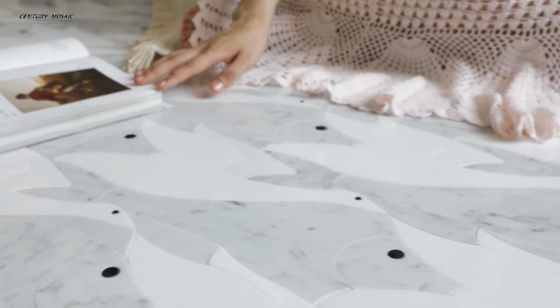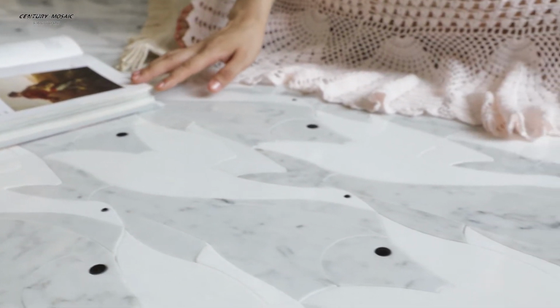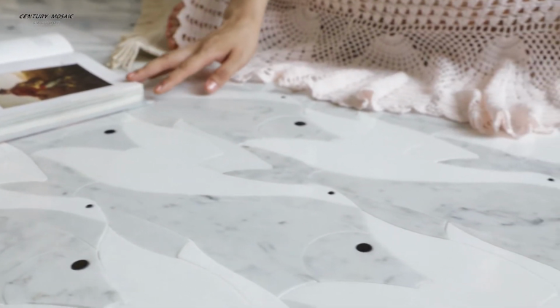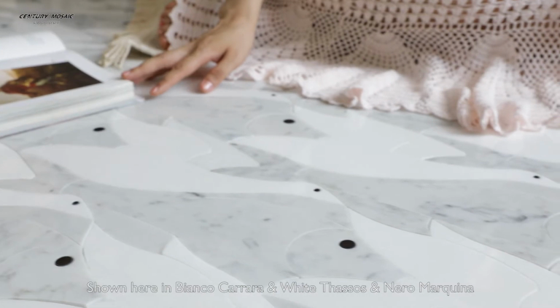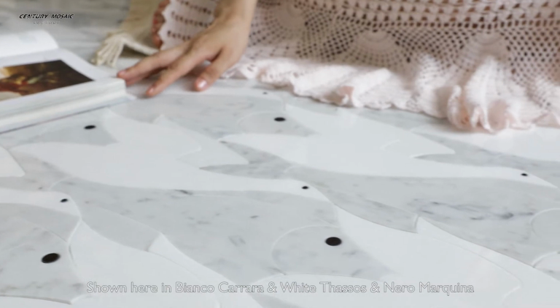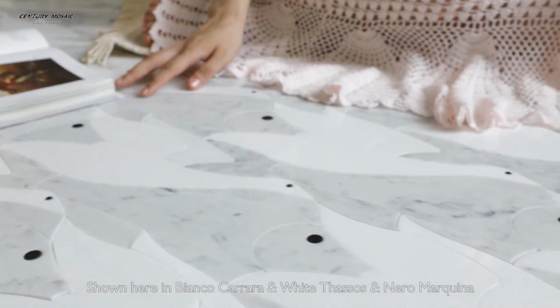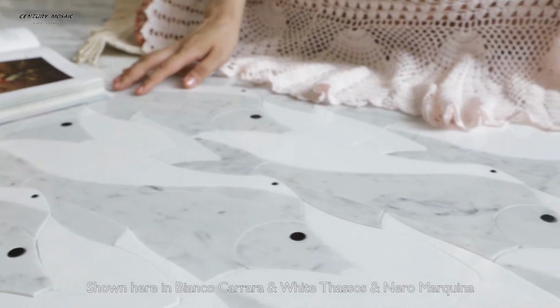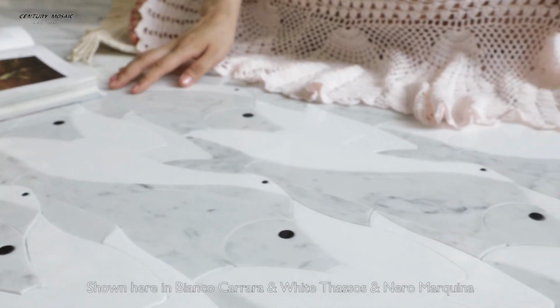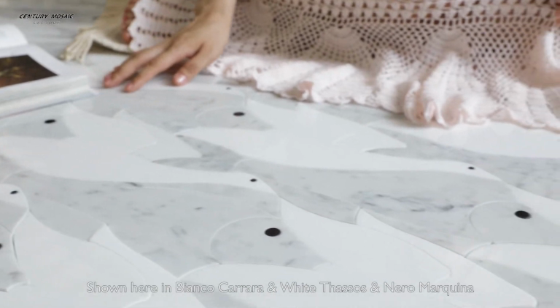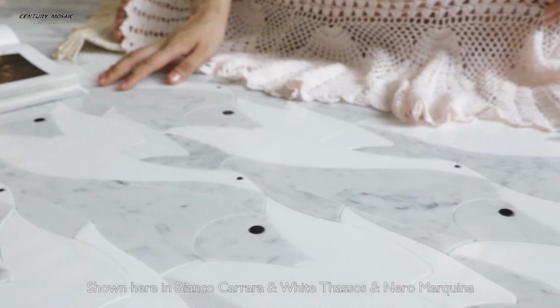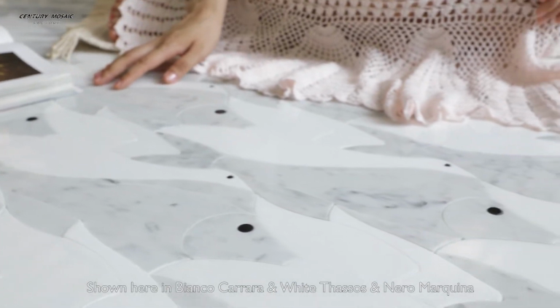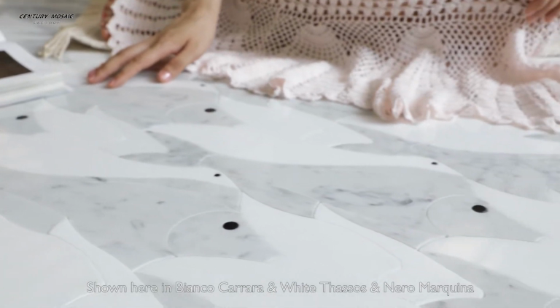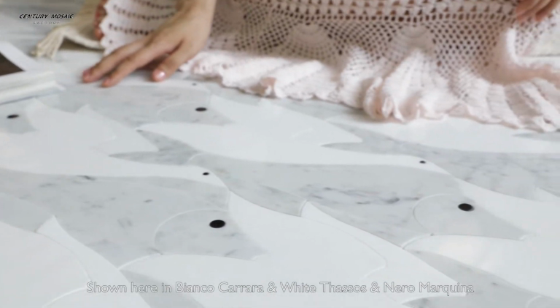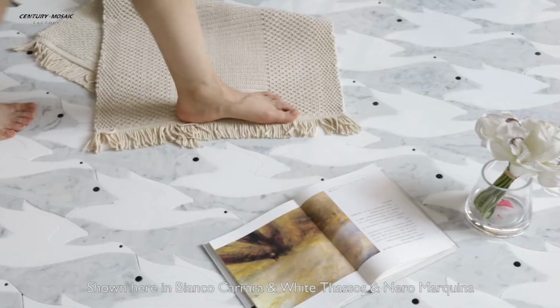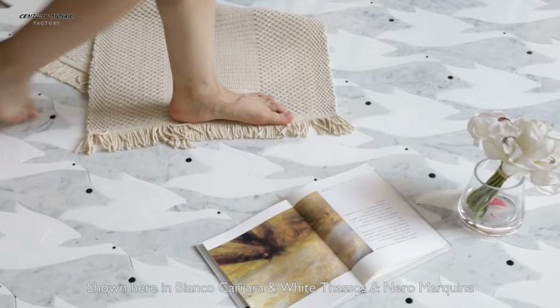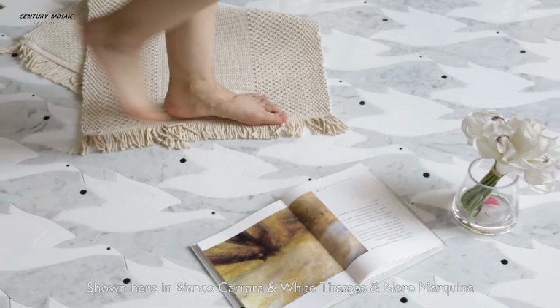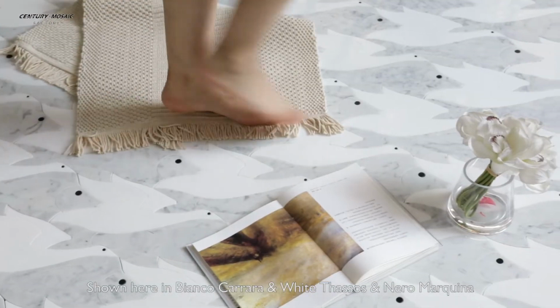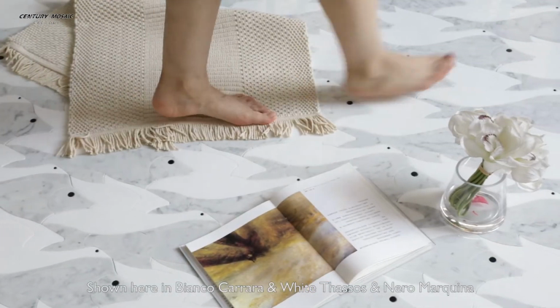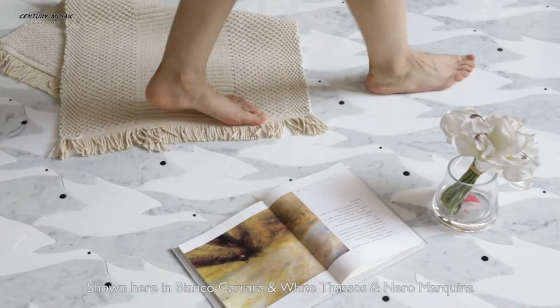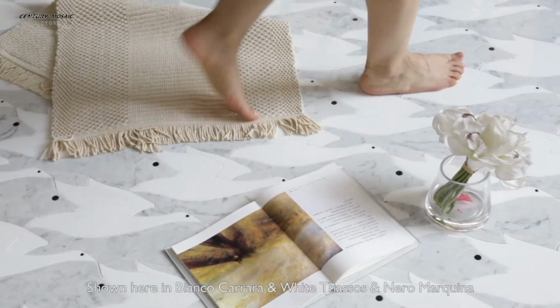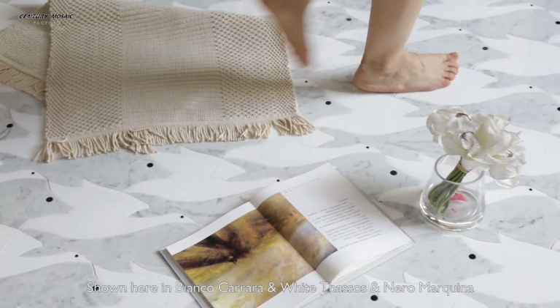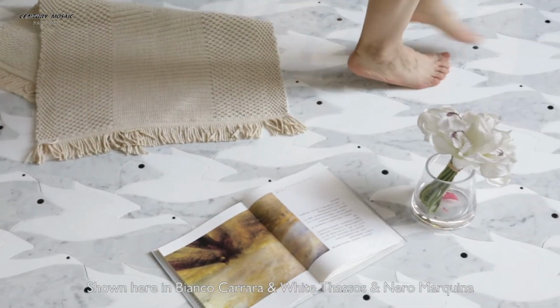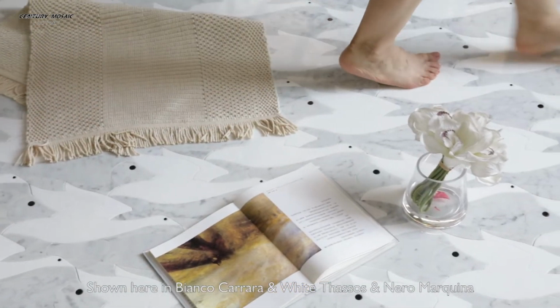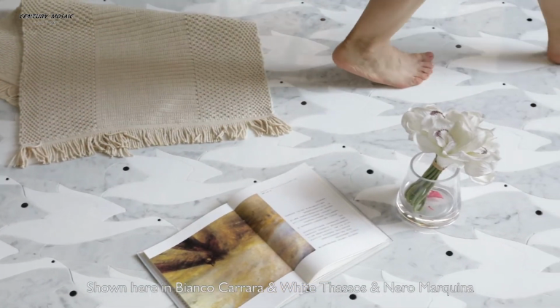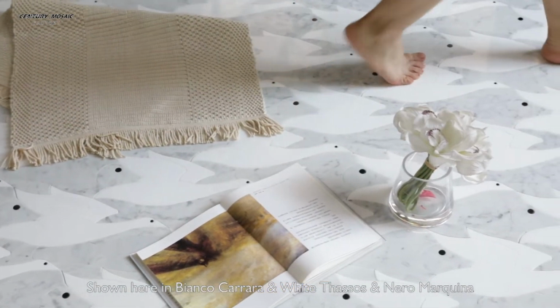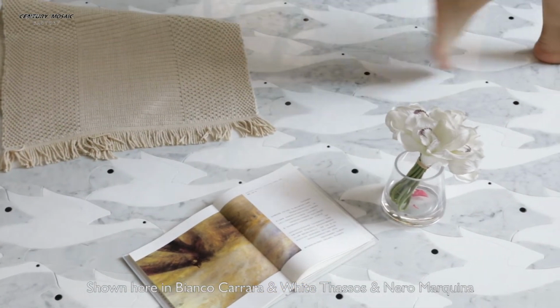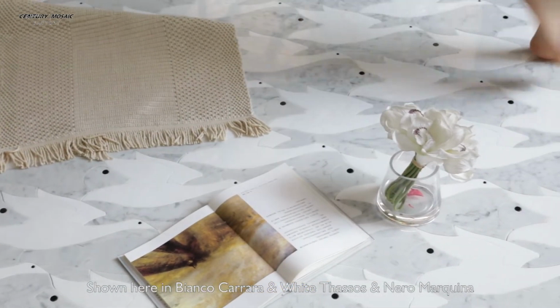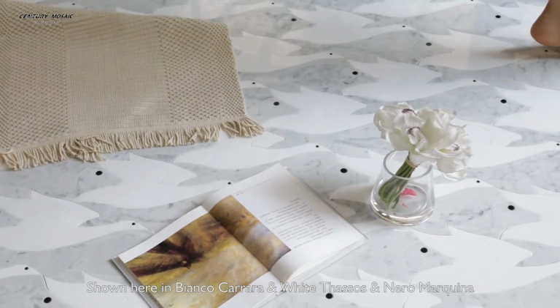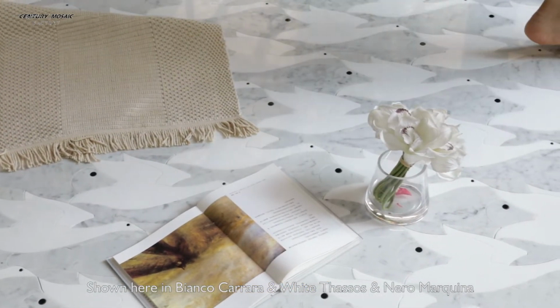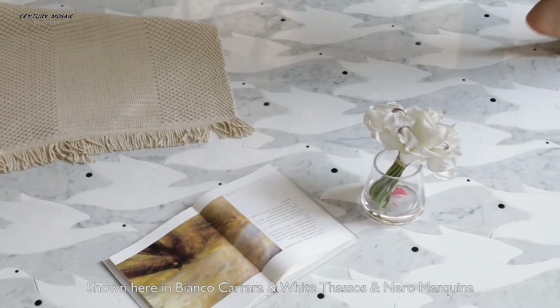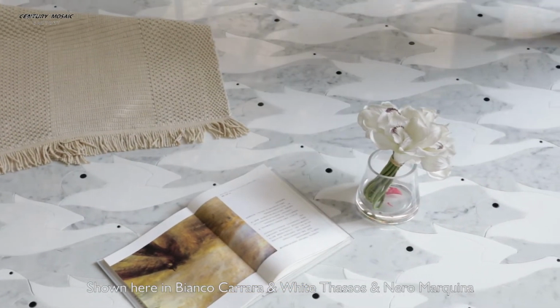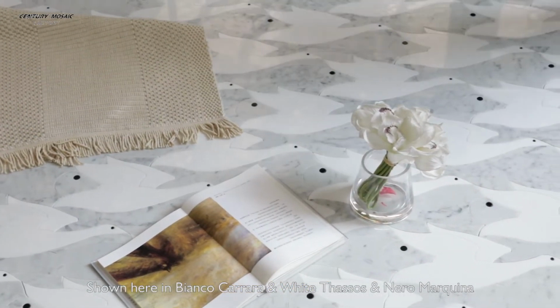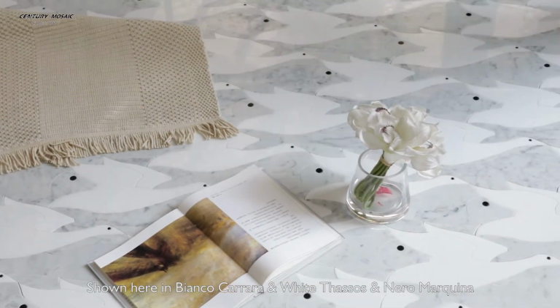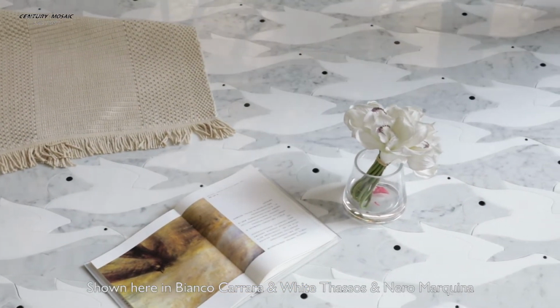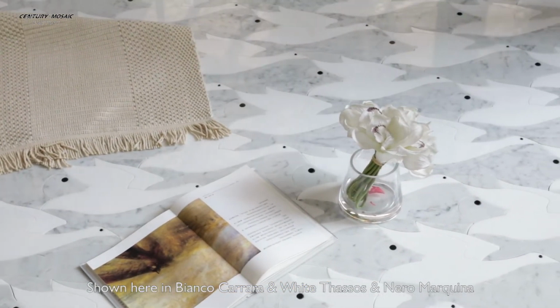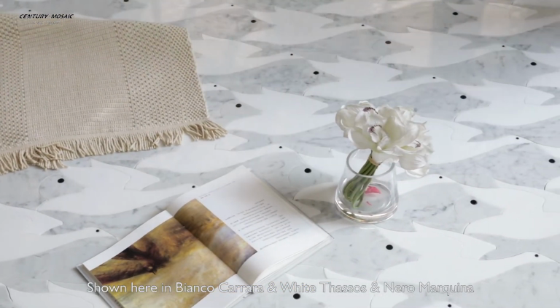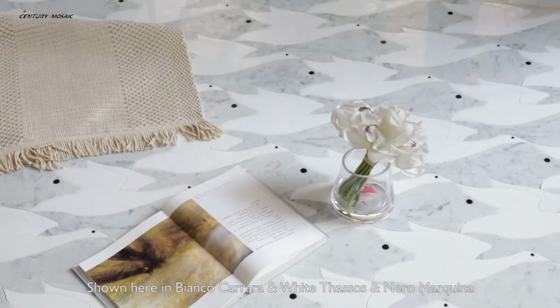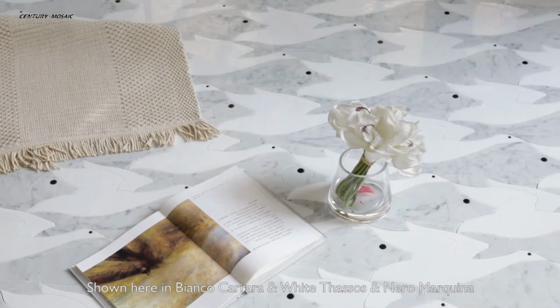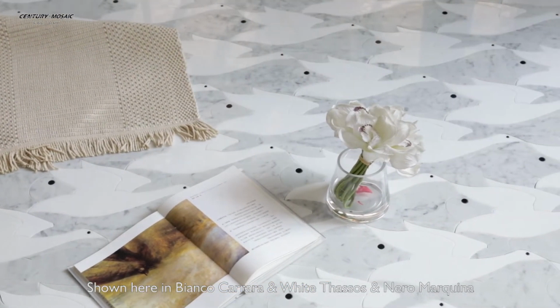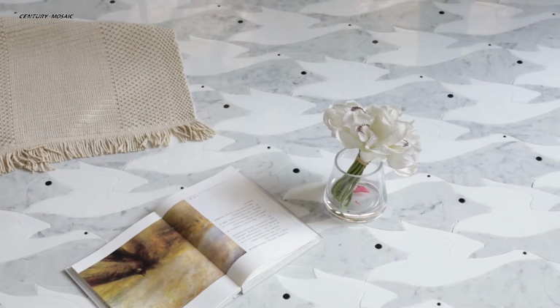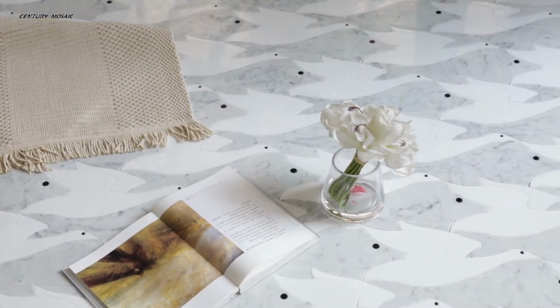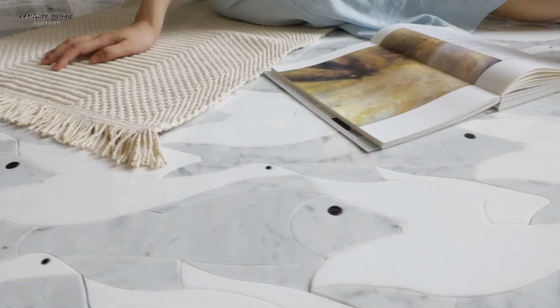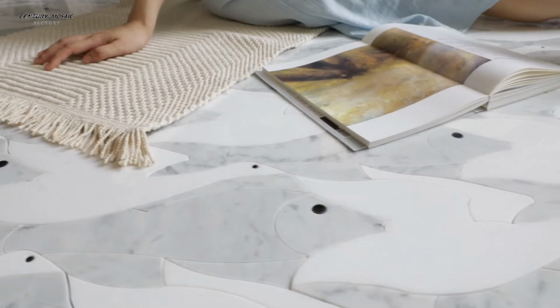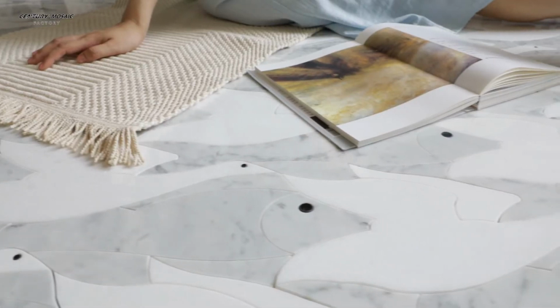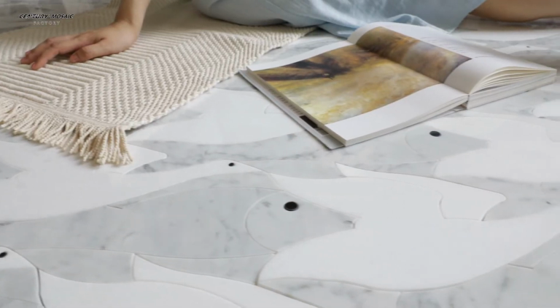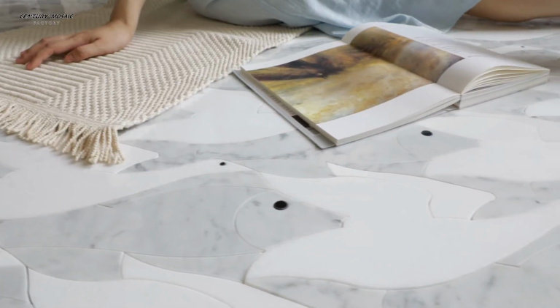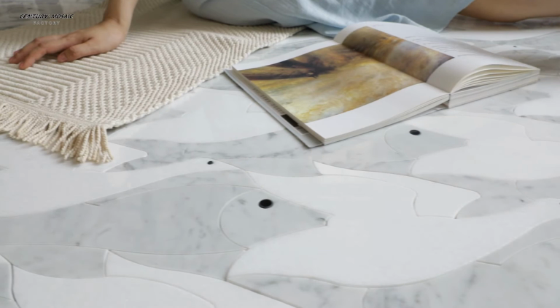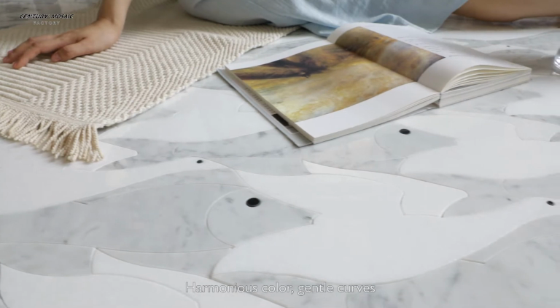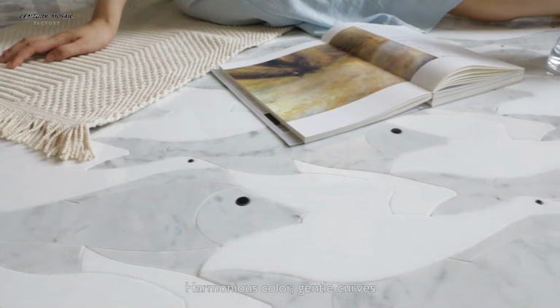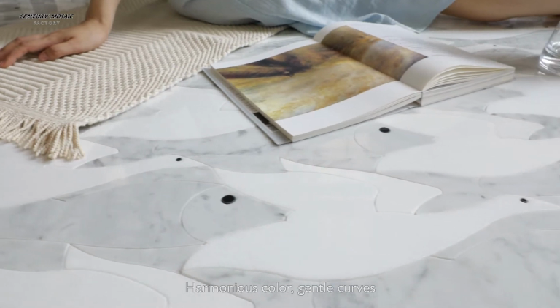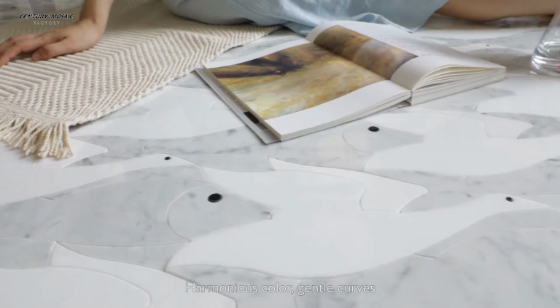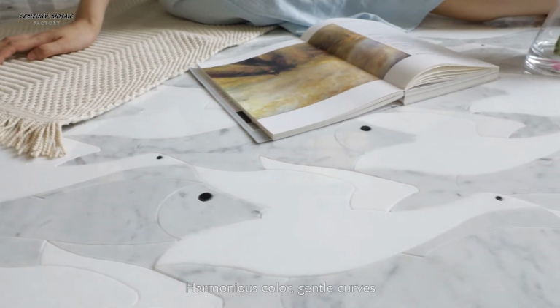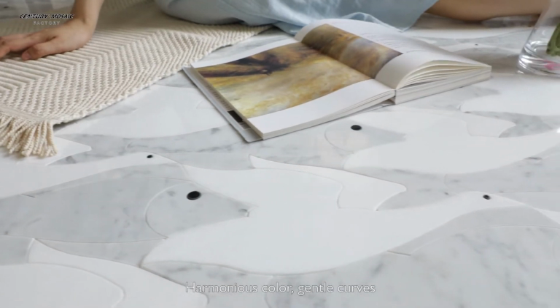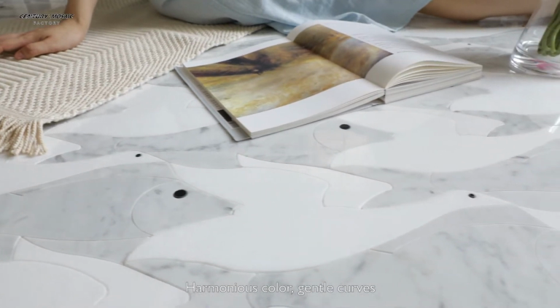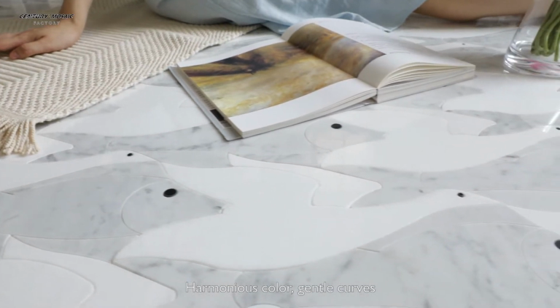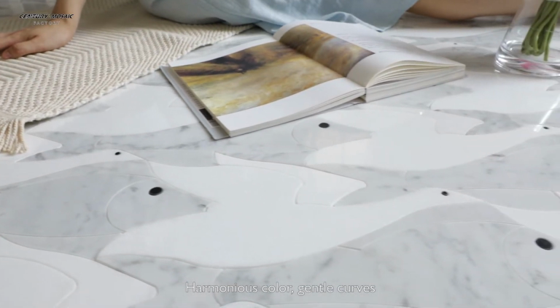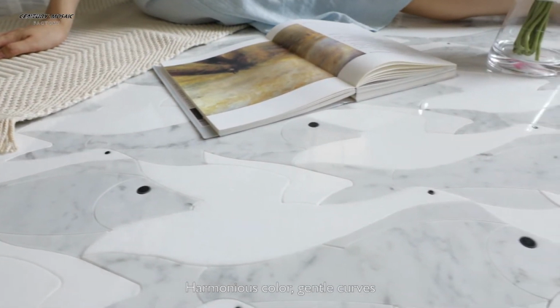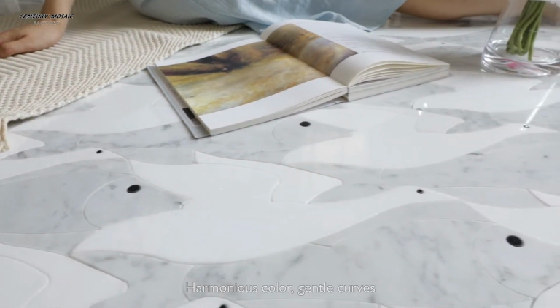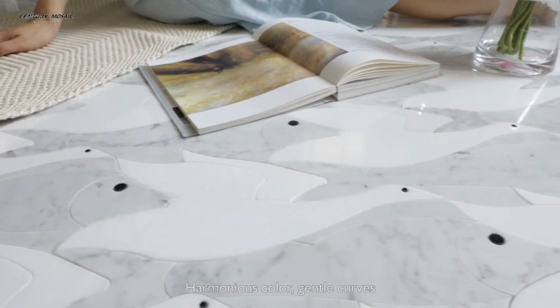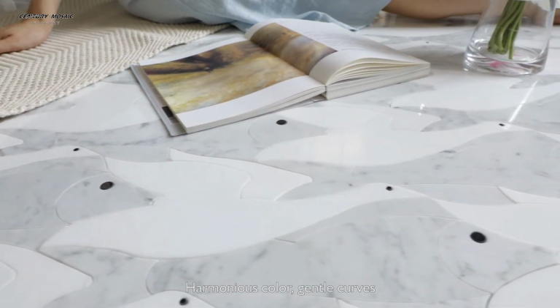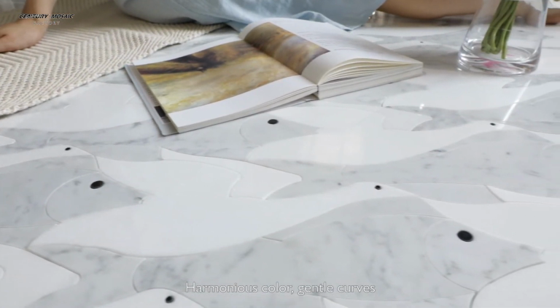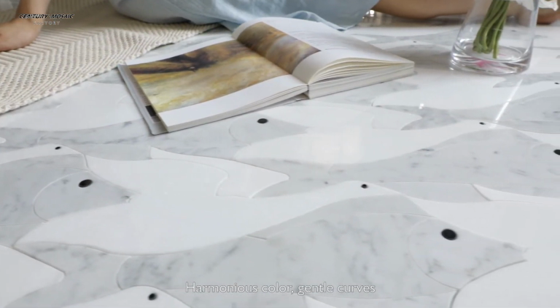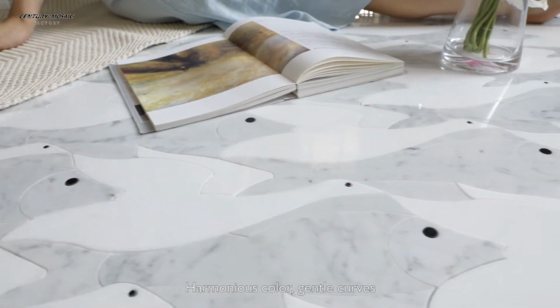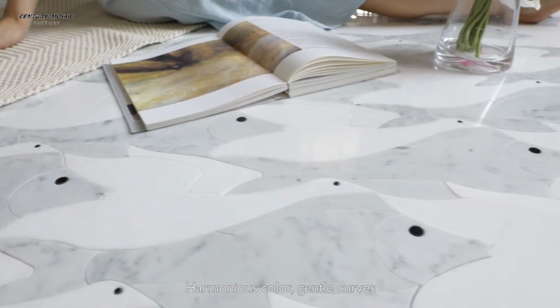Shown here in Bianco Carrara, White Thassos, and Naramokrina. Harmonious color, gentle curves.